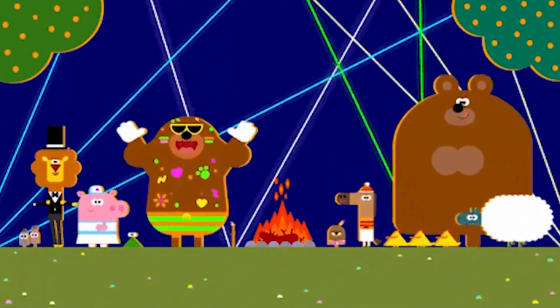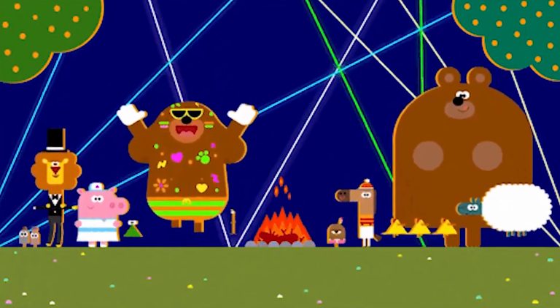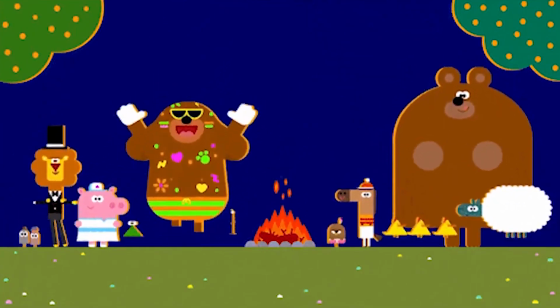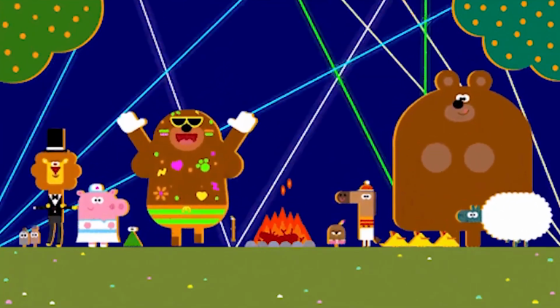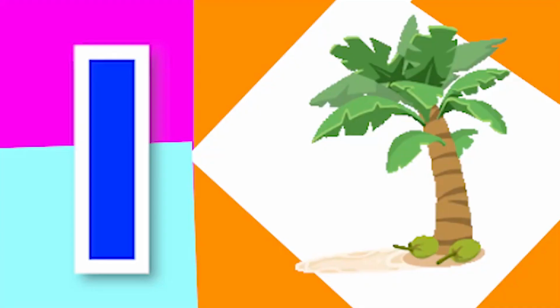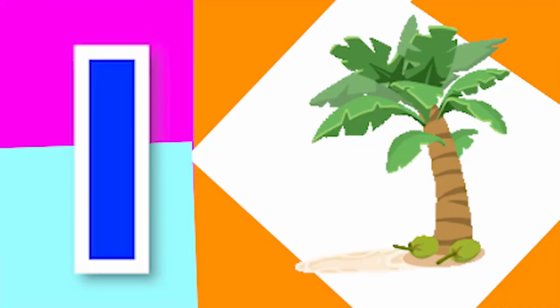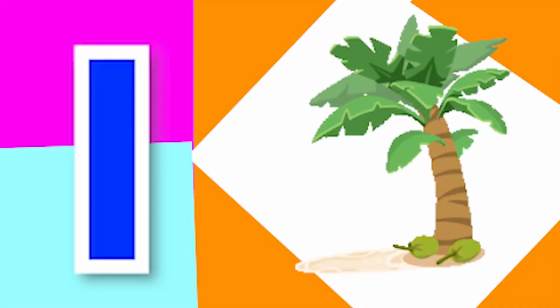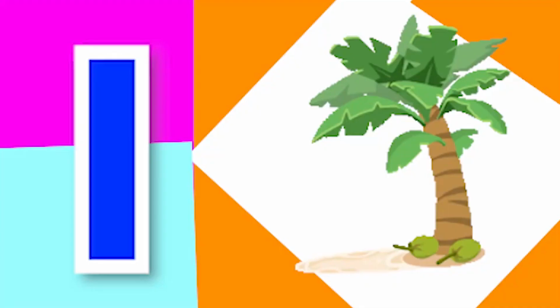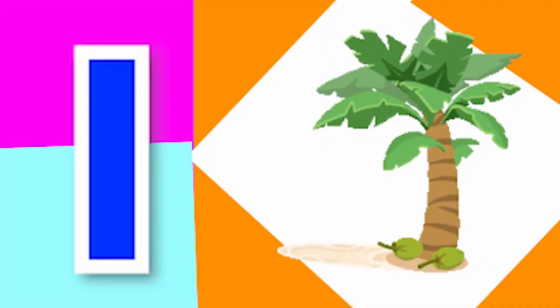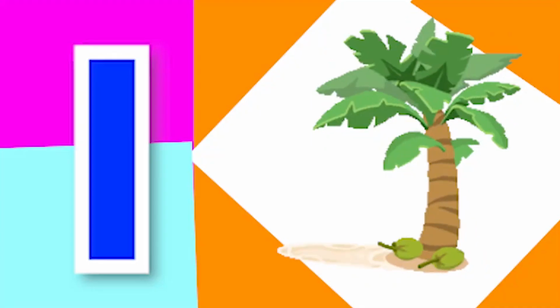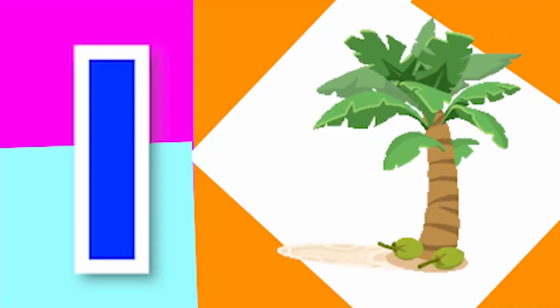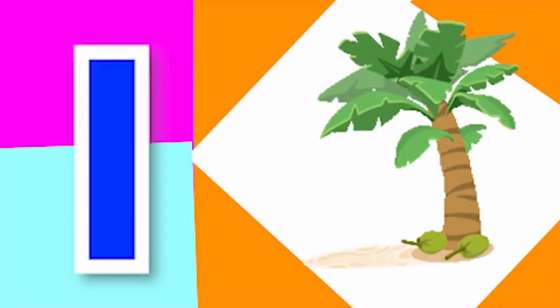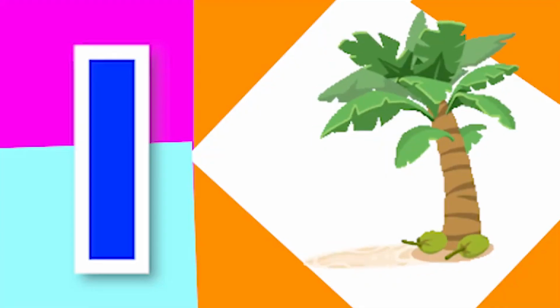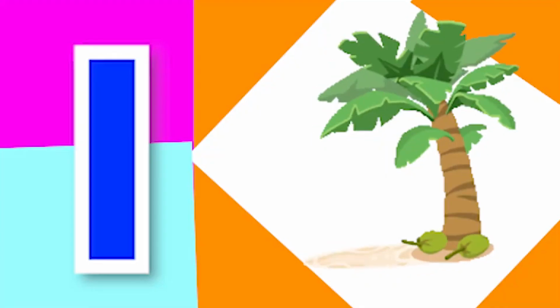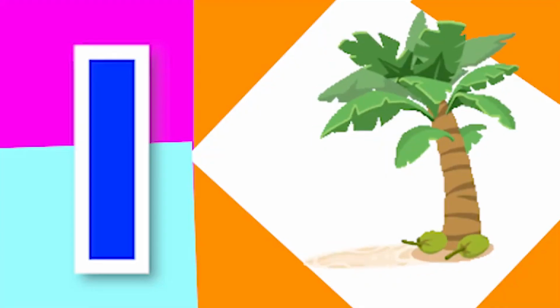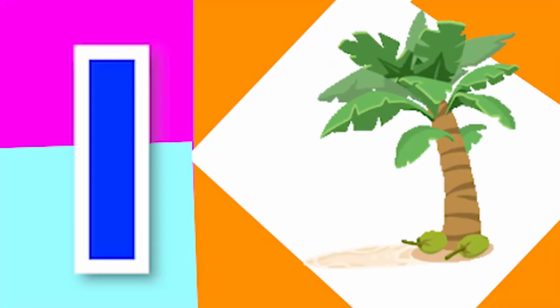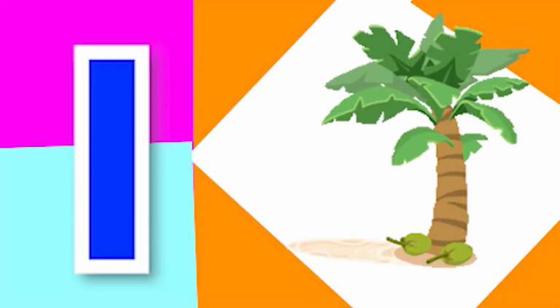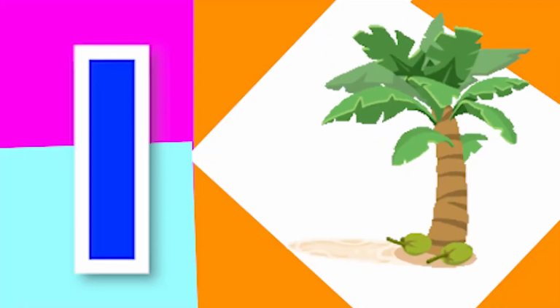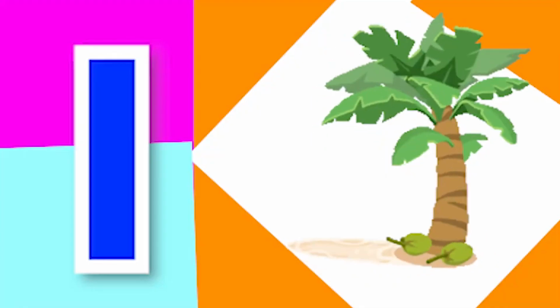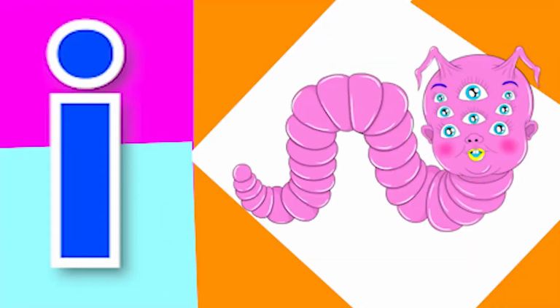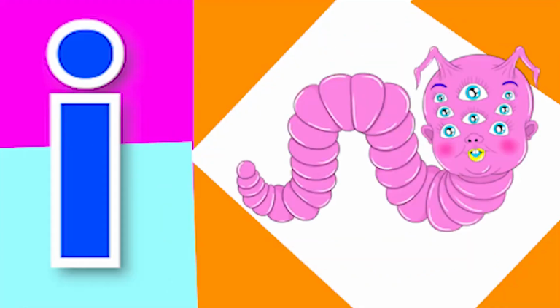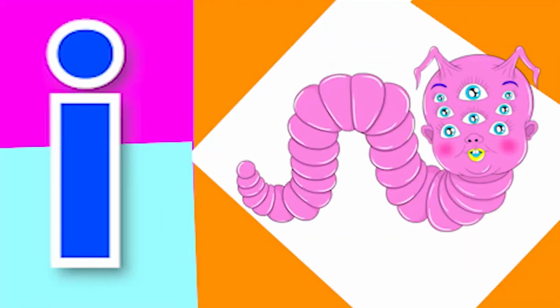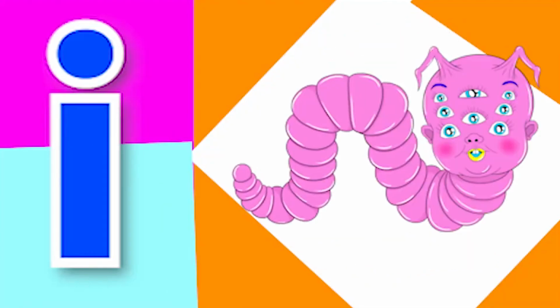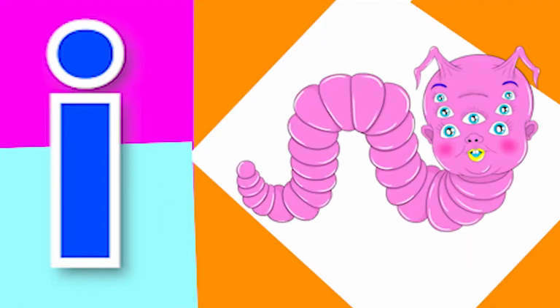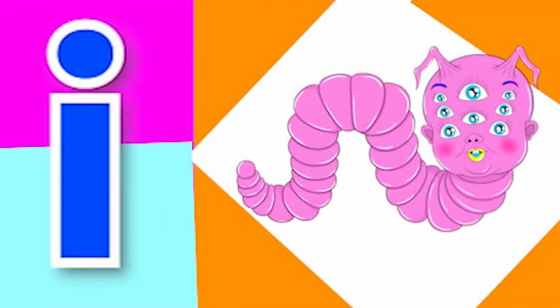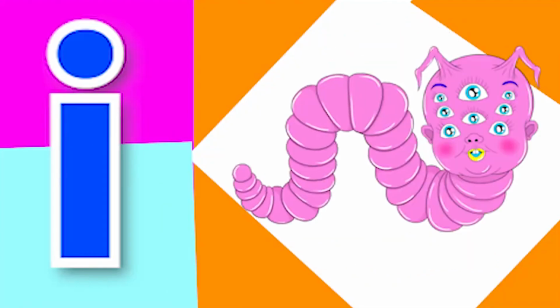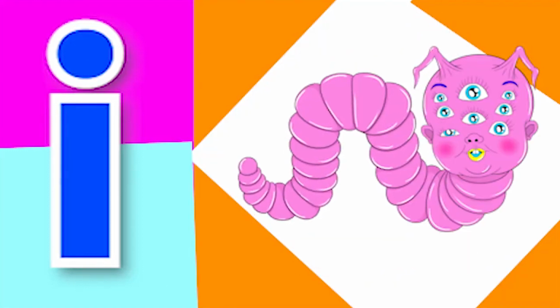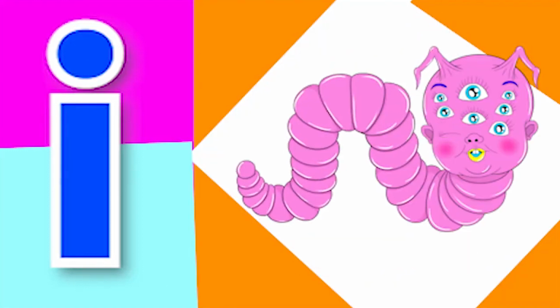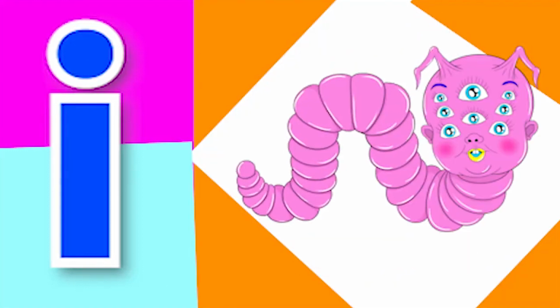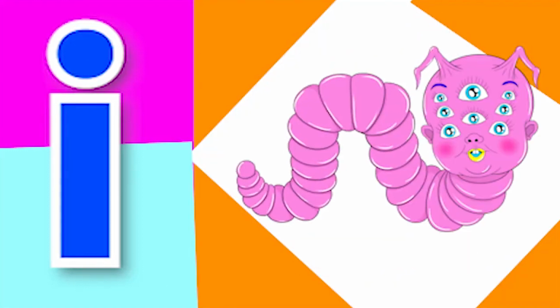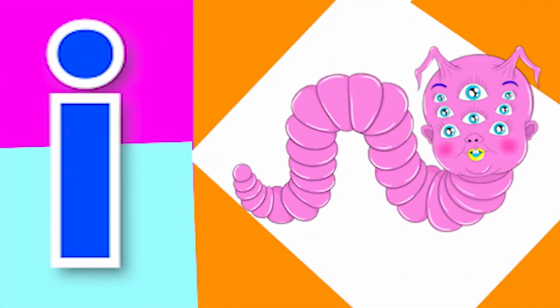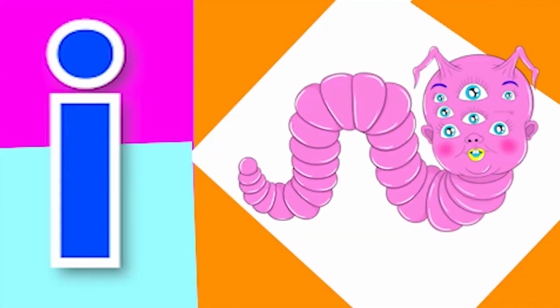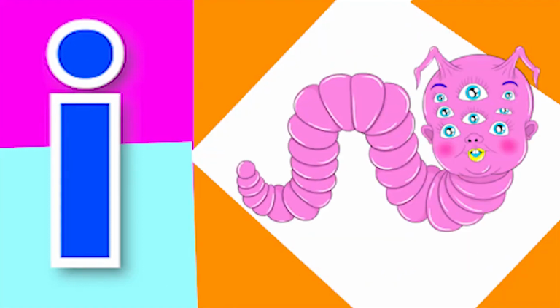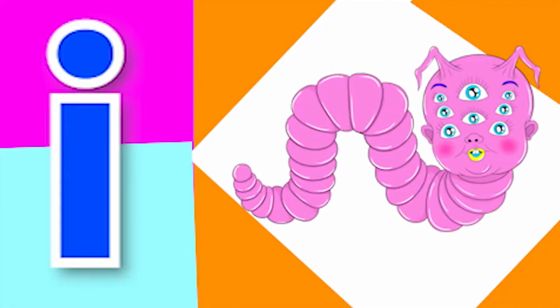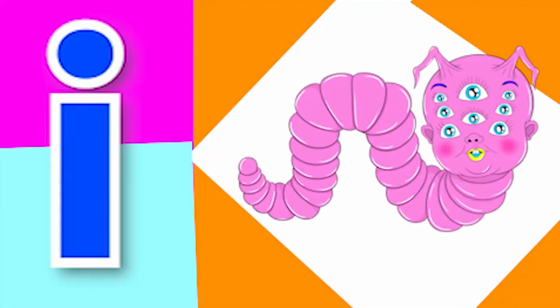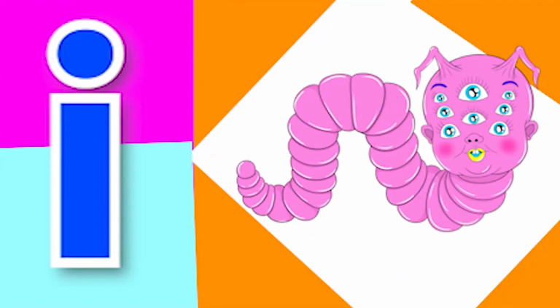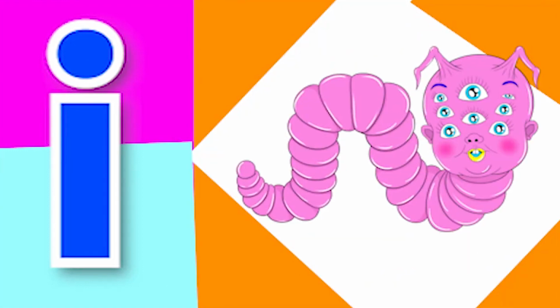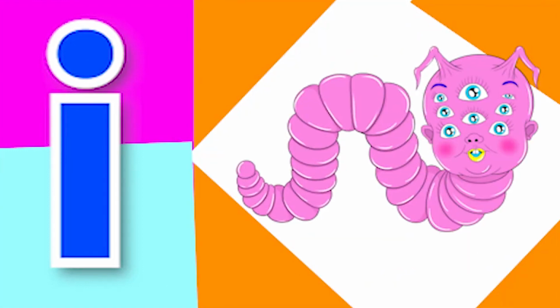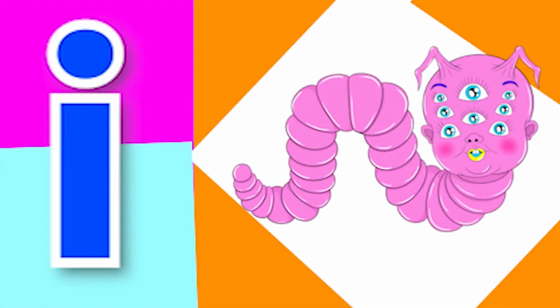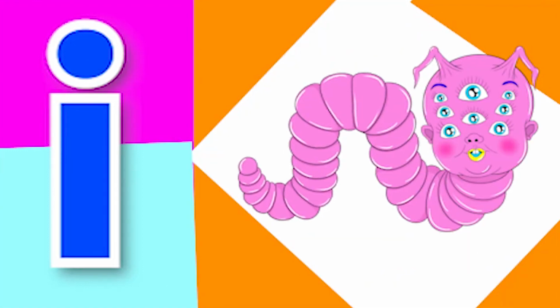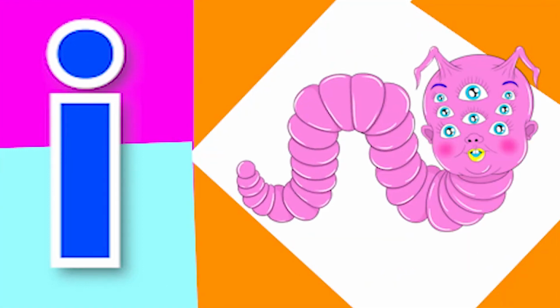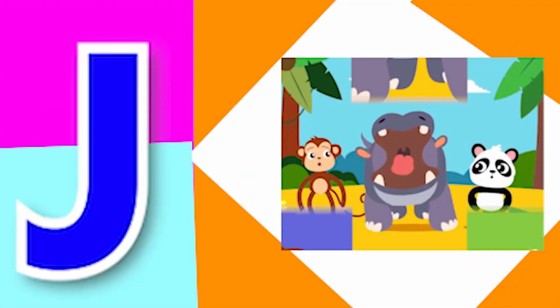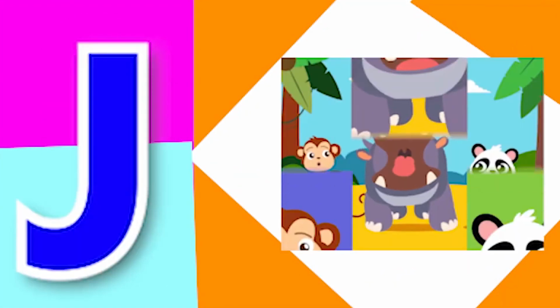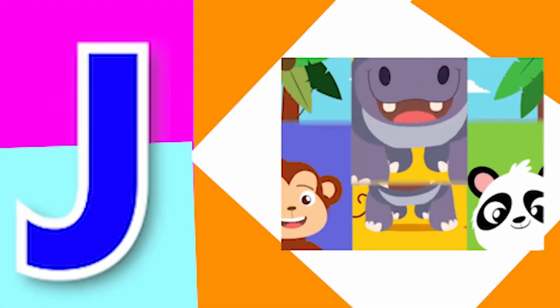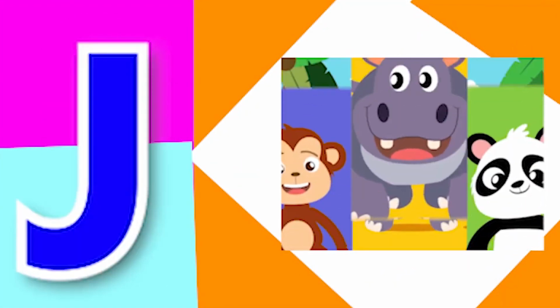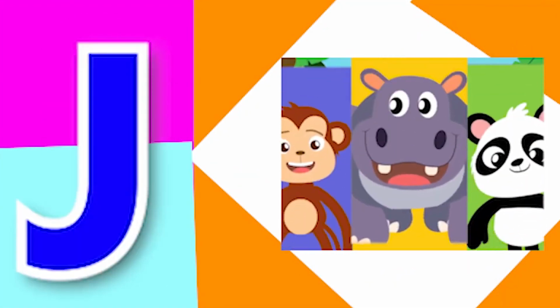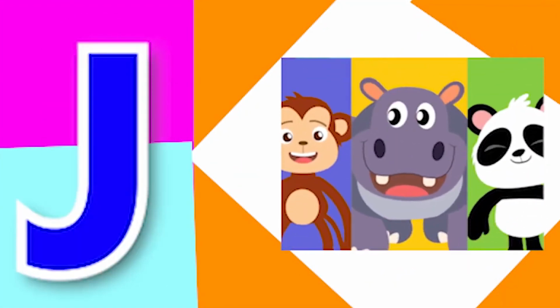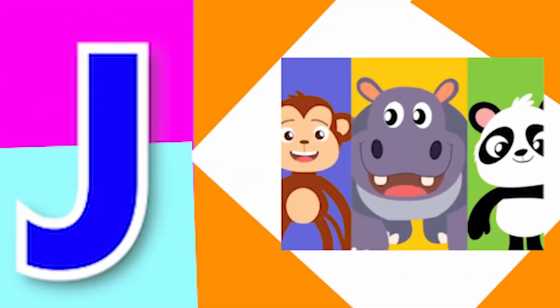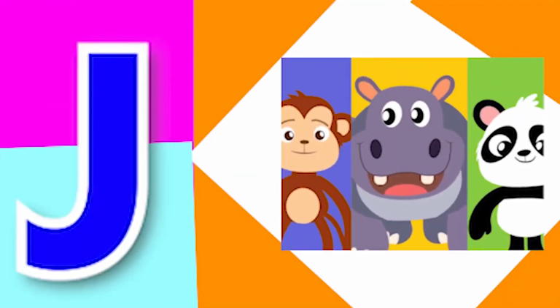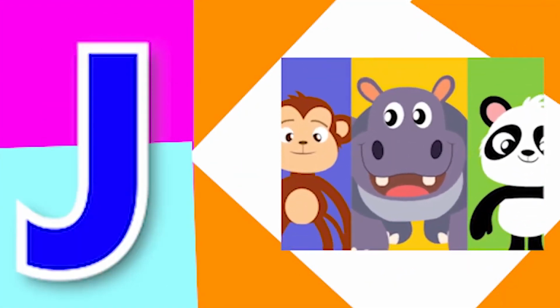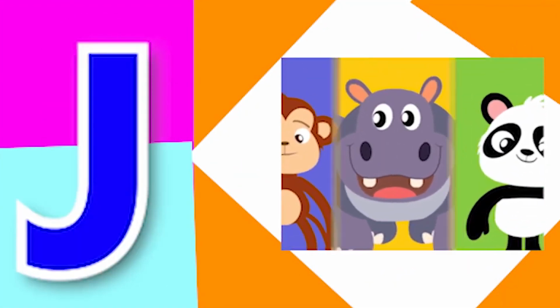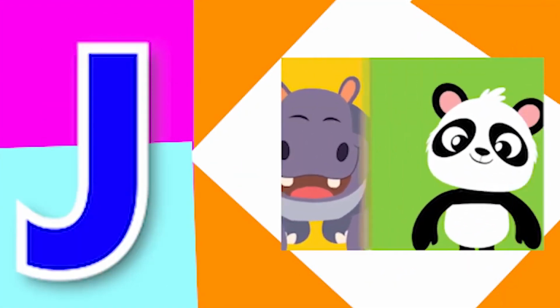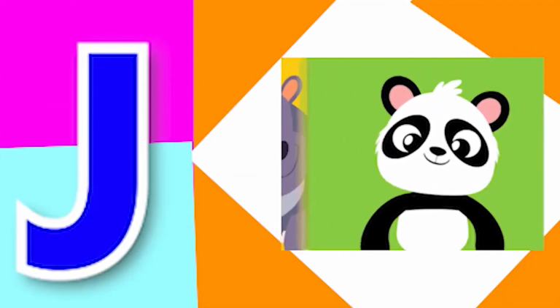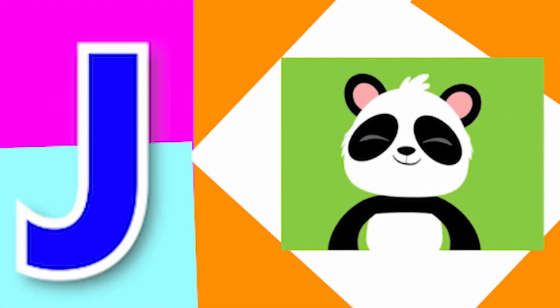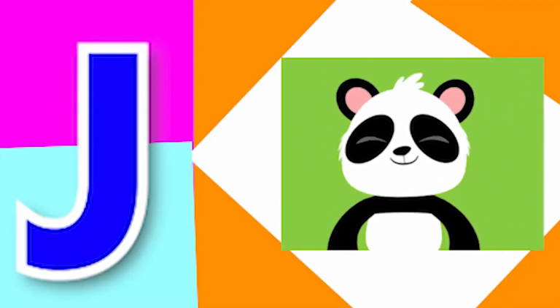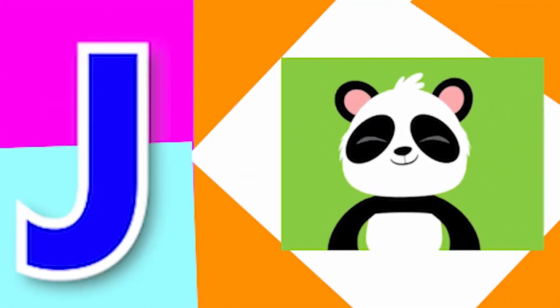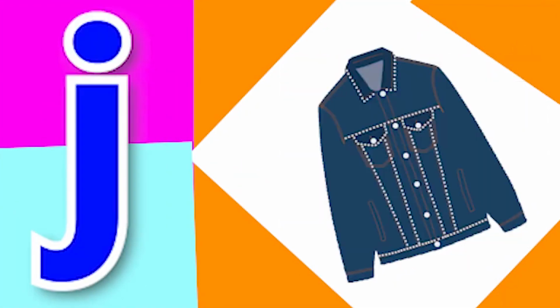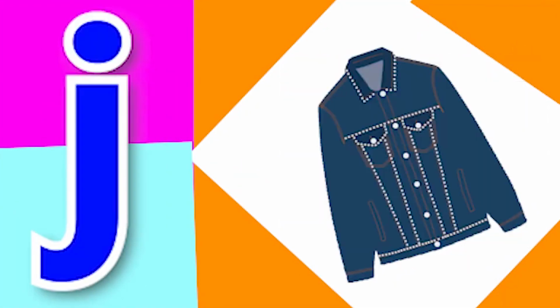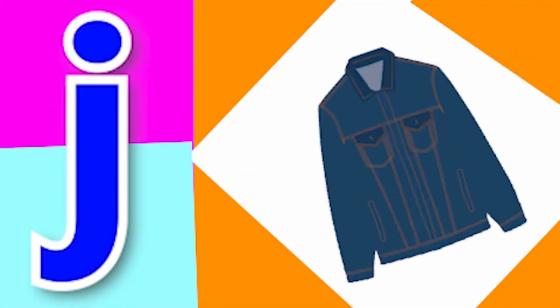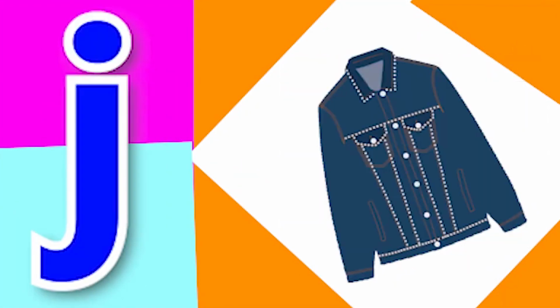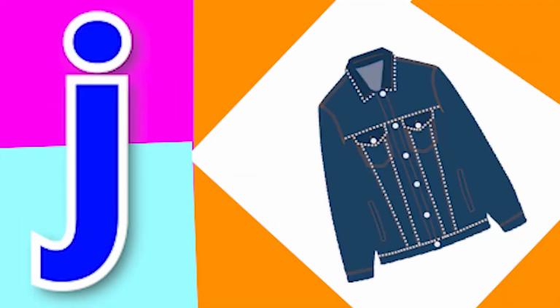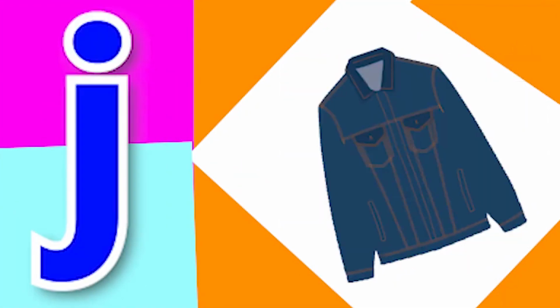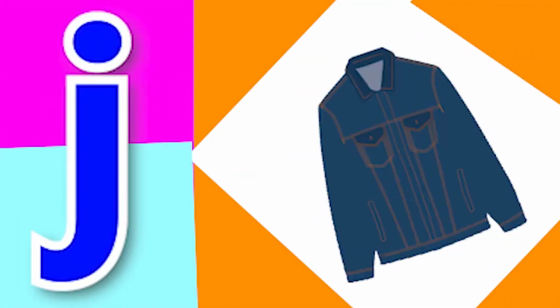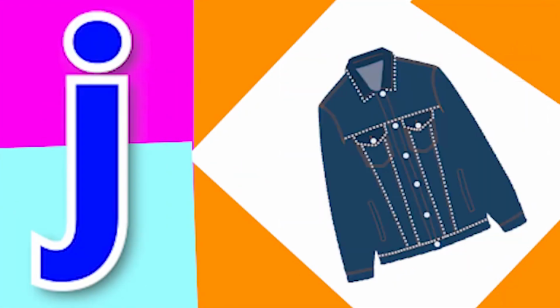I for island, I for insect, J for jungle, J for jacket.